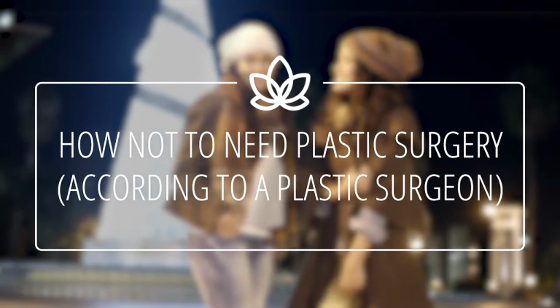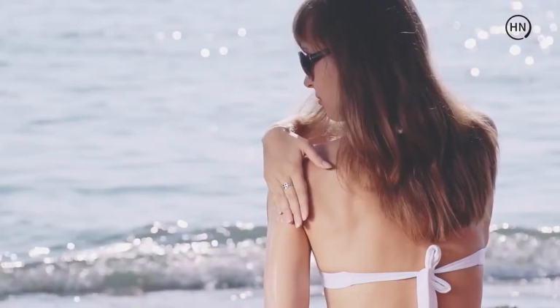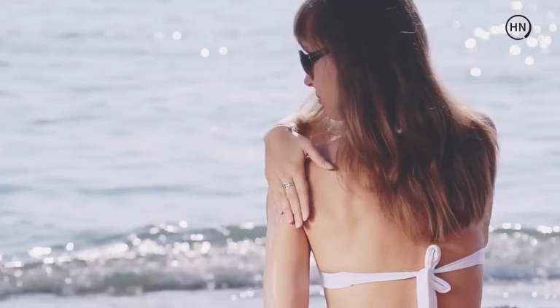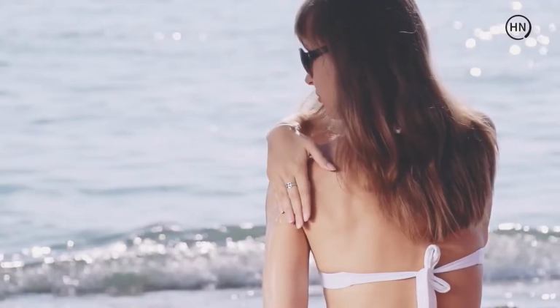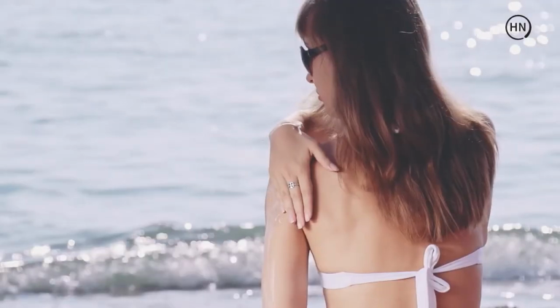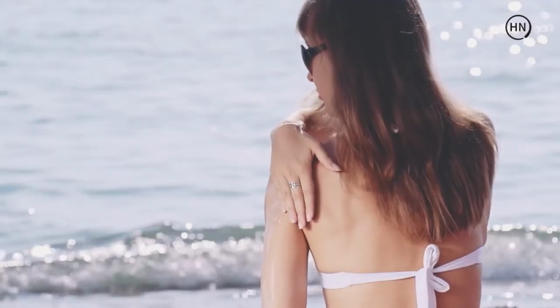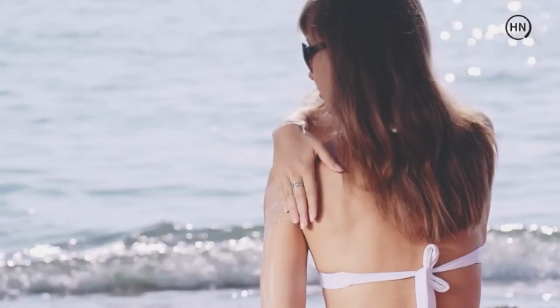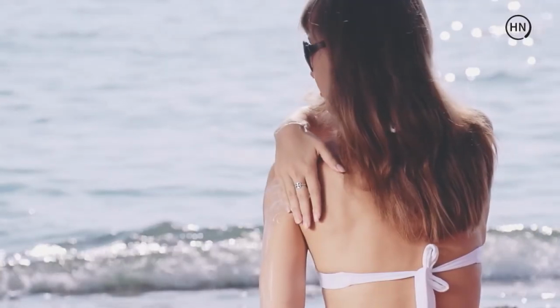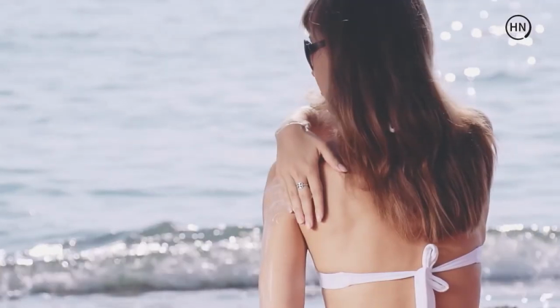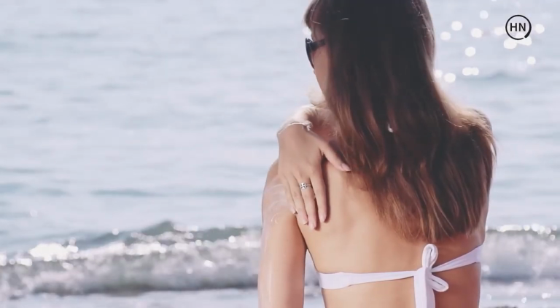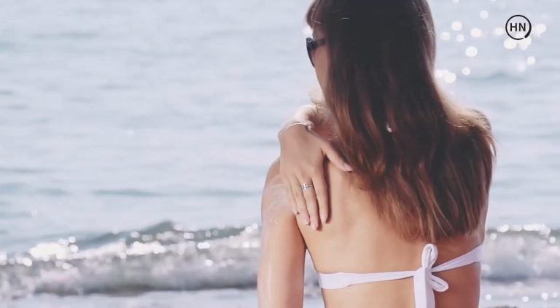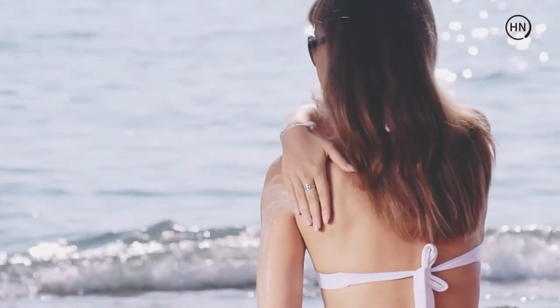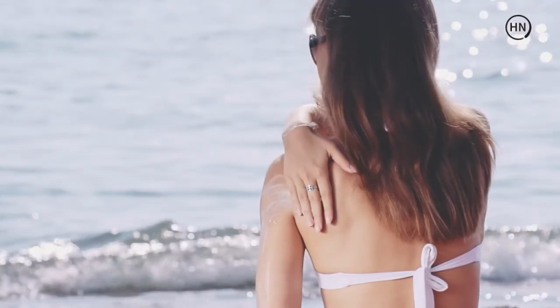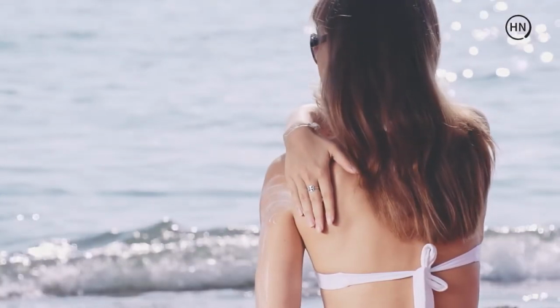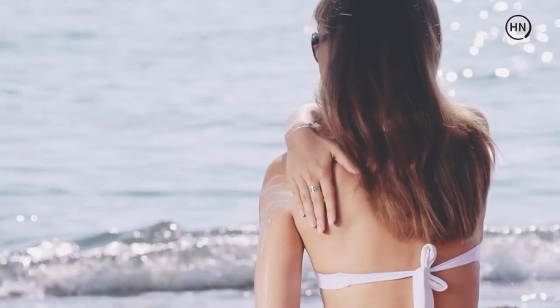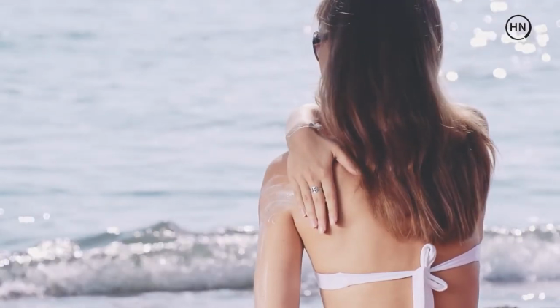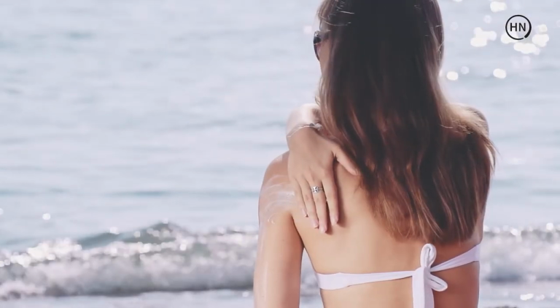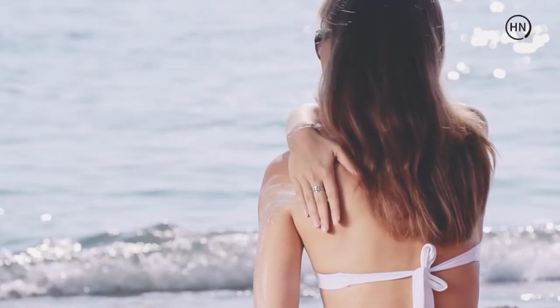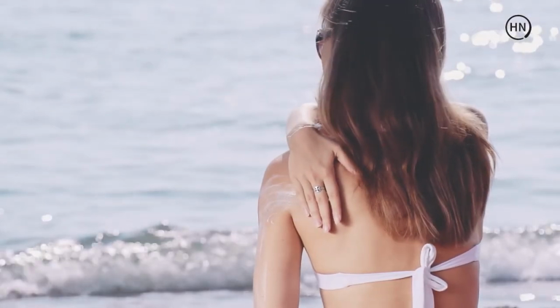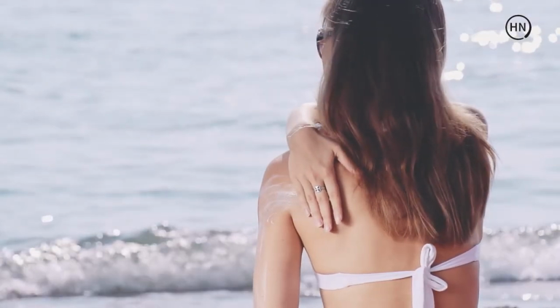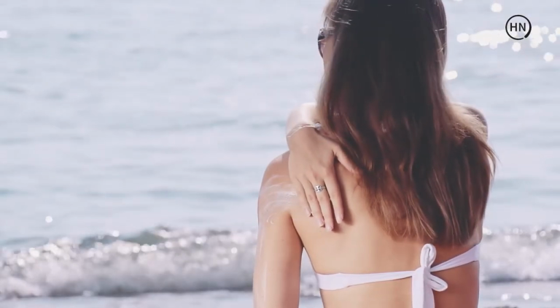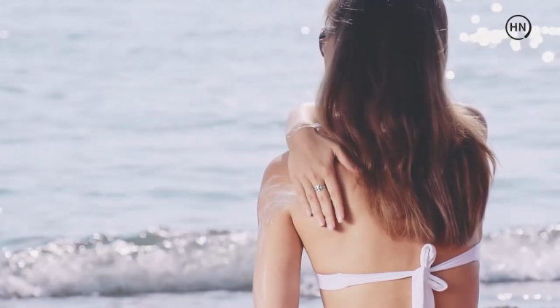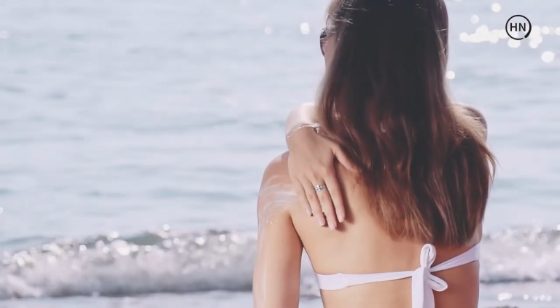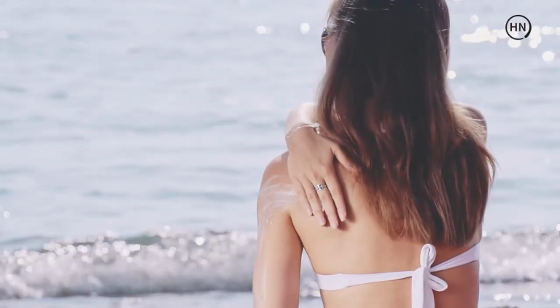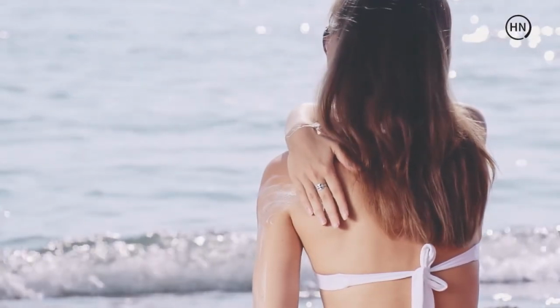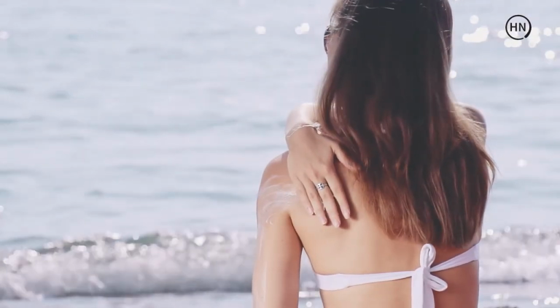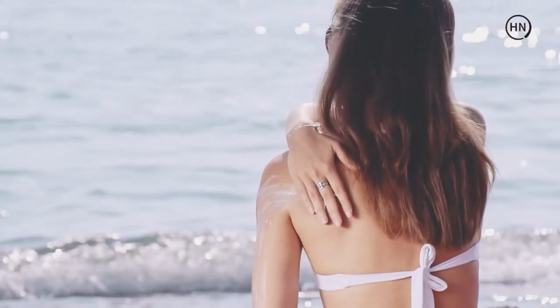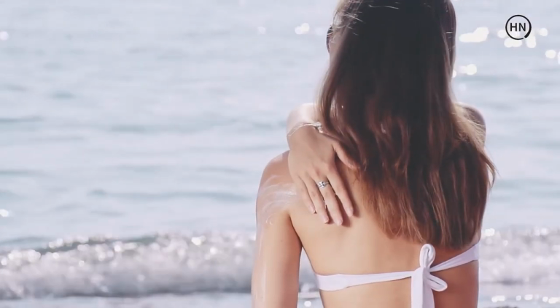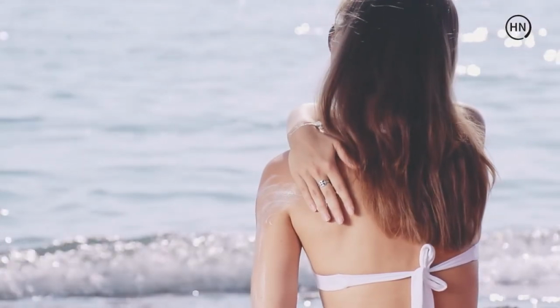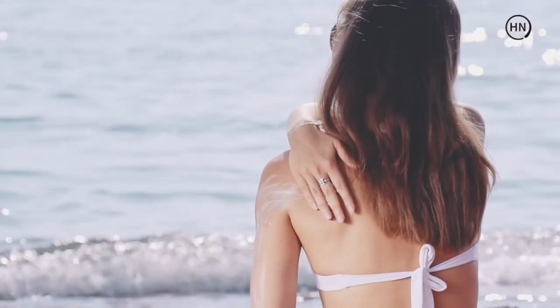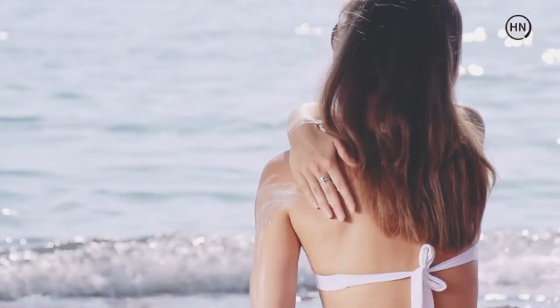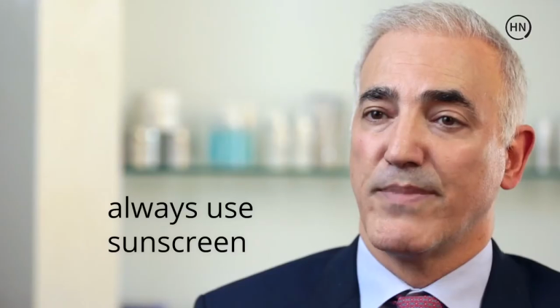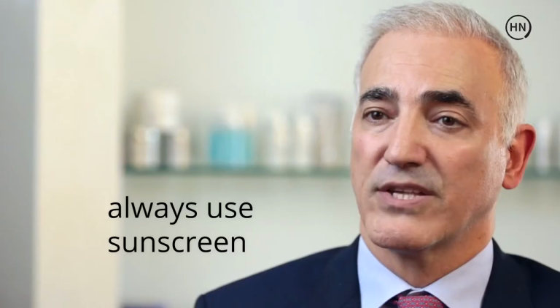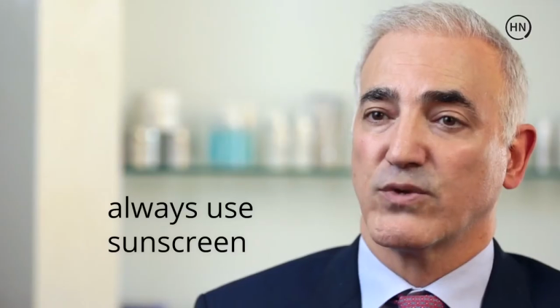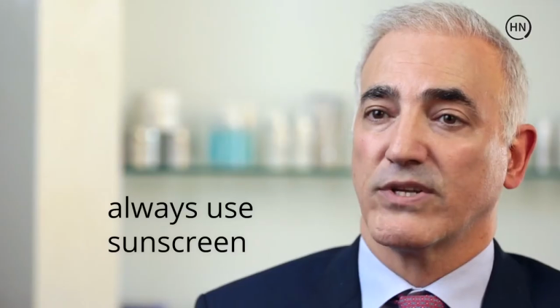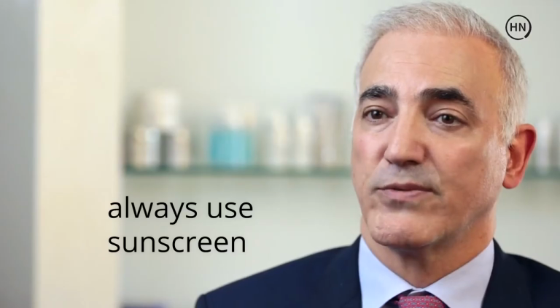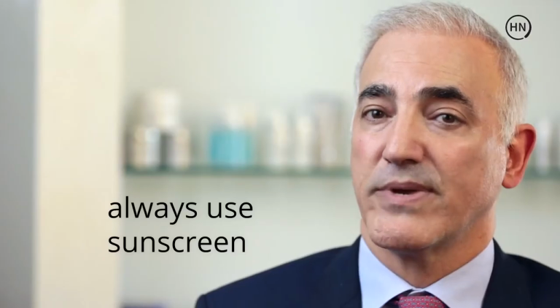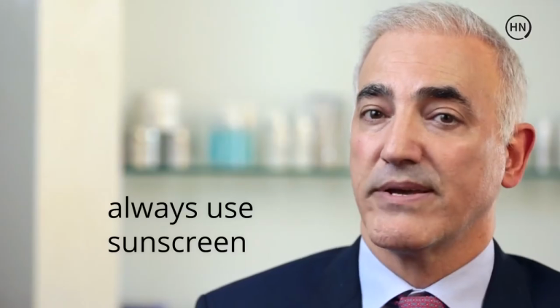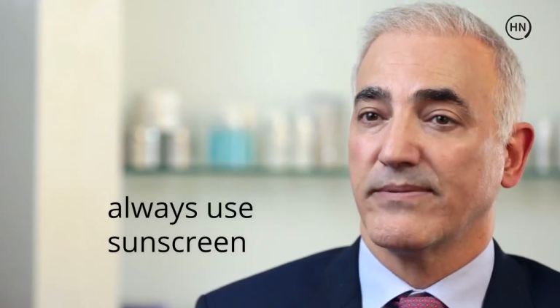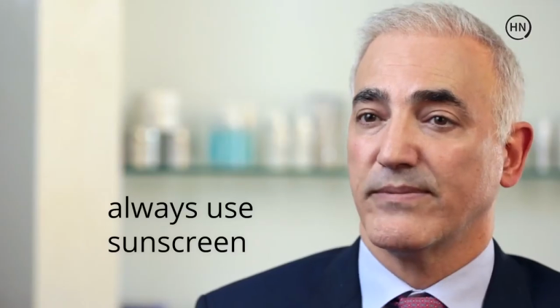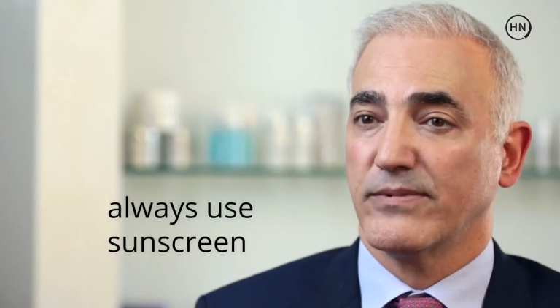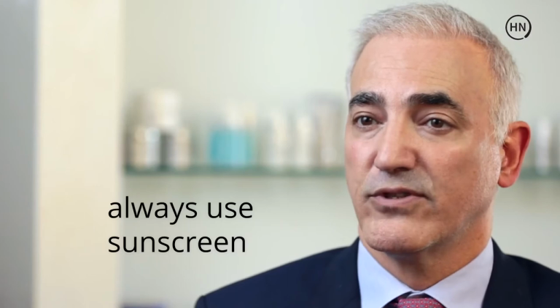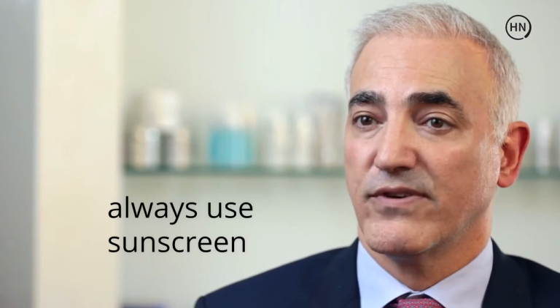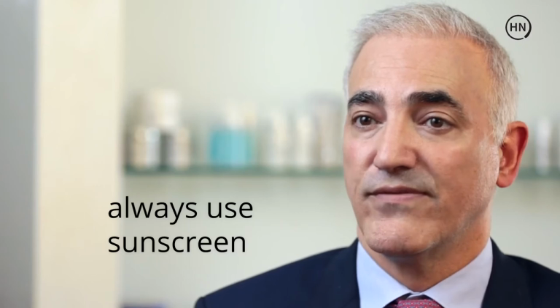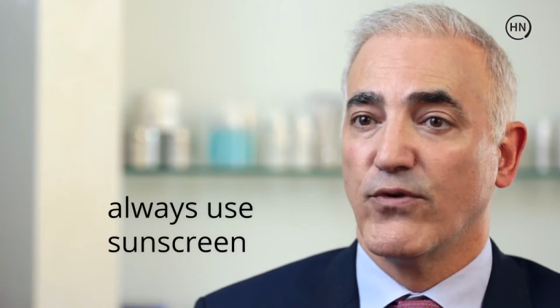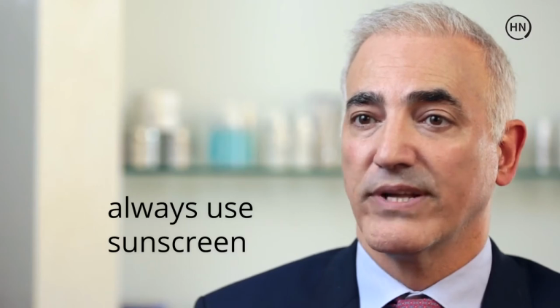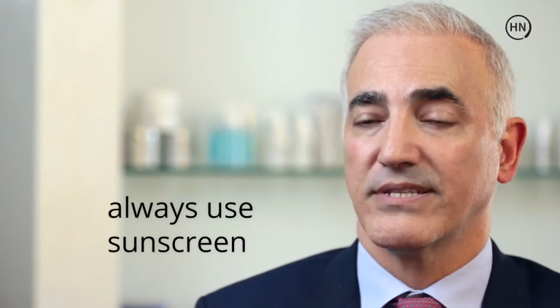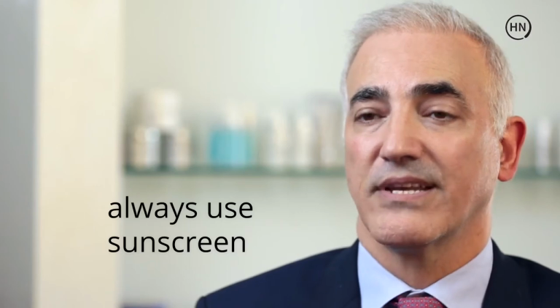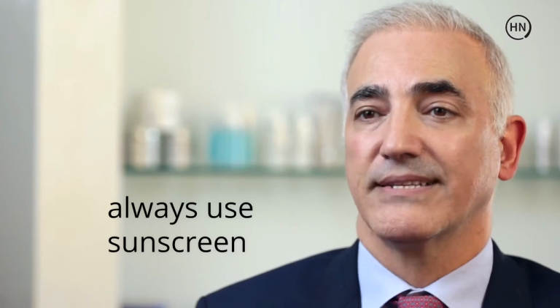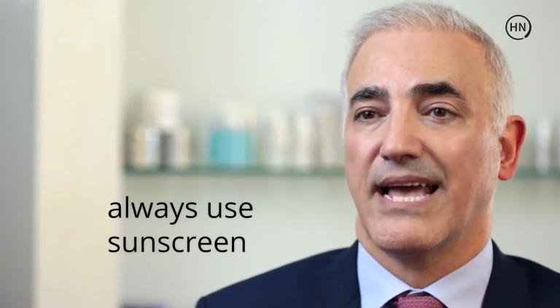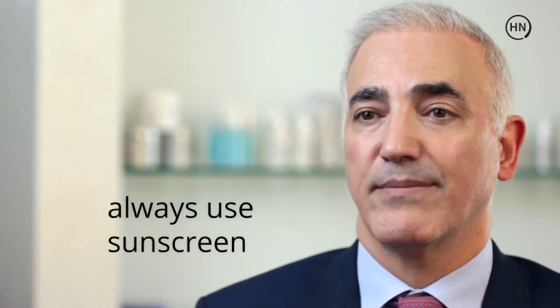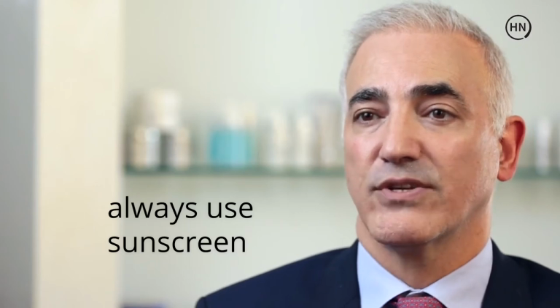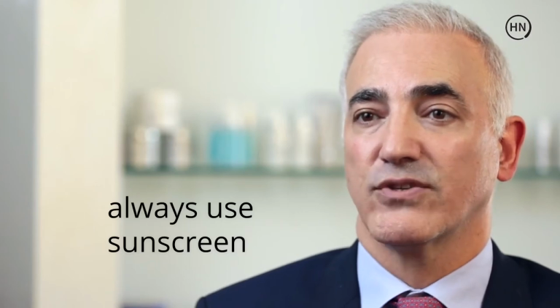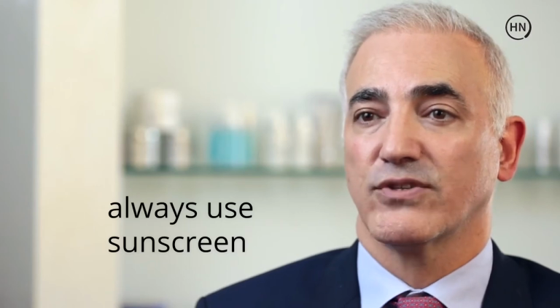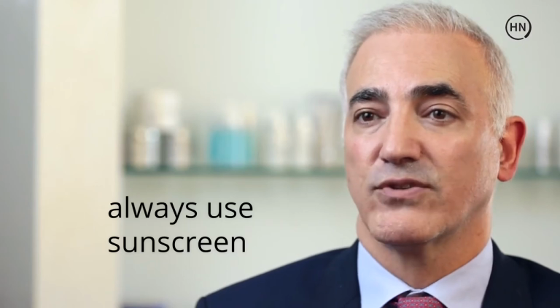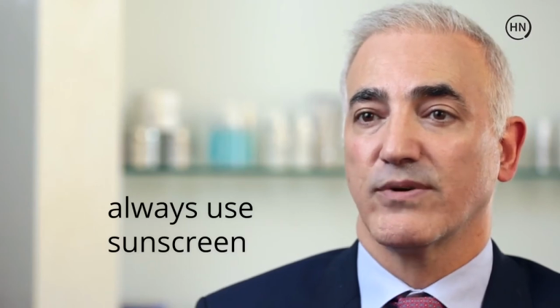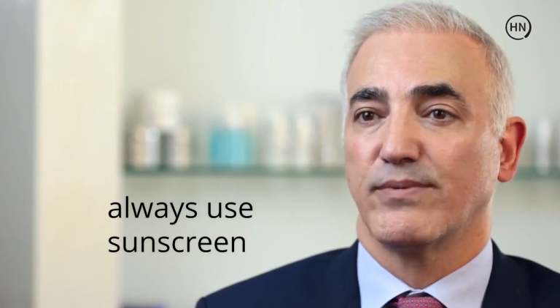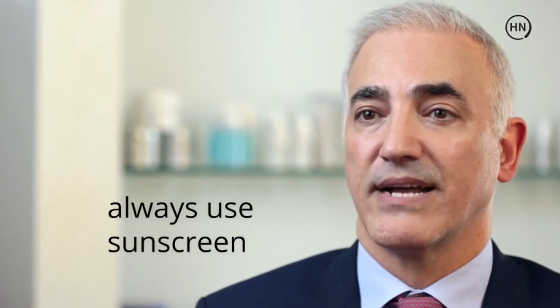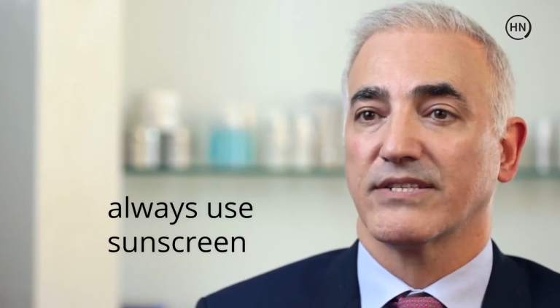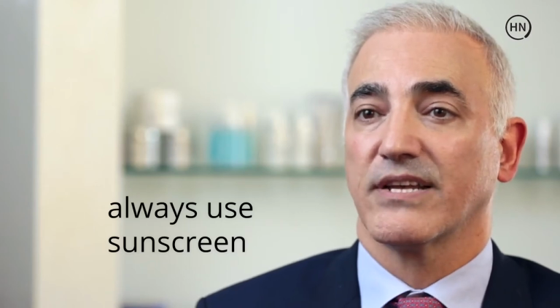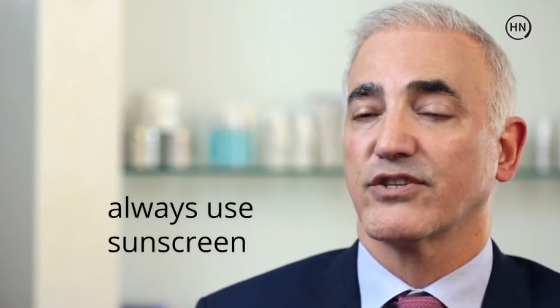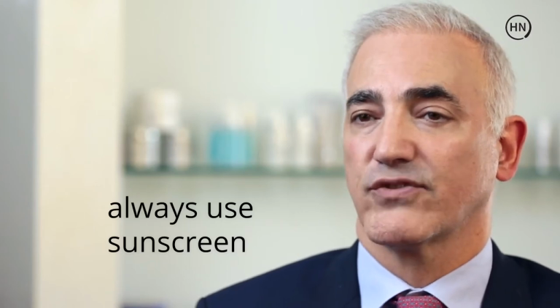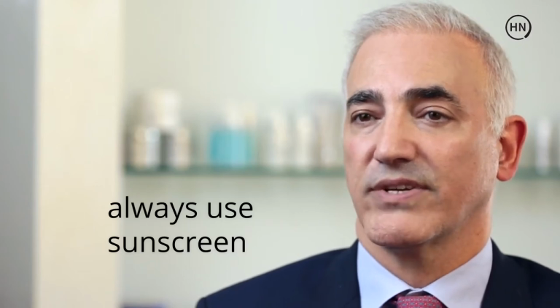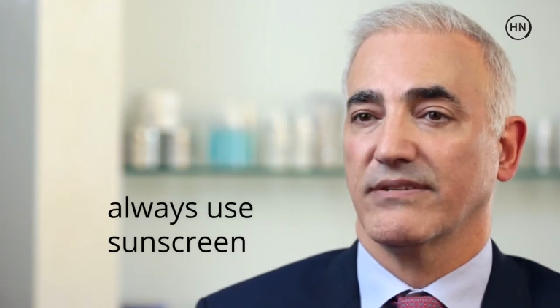The extrinsic factors are things like the sun, and the best way to avoid sun damage is to apply sunscreen.